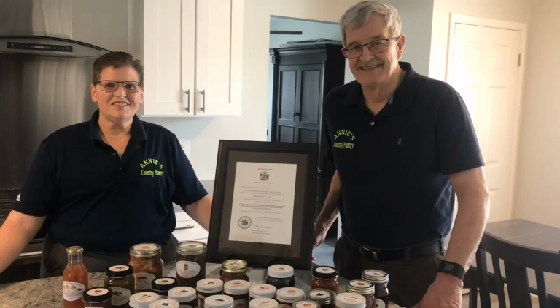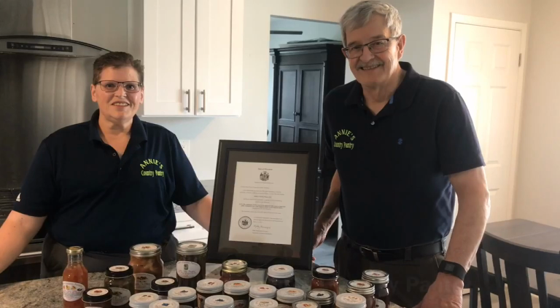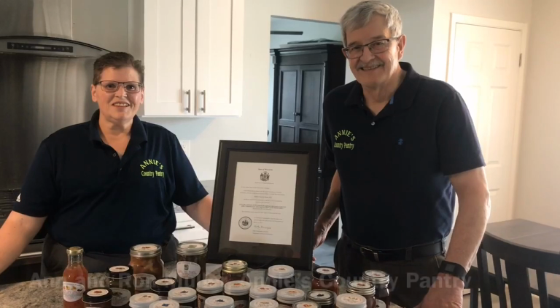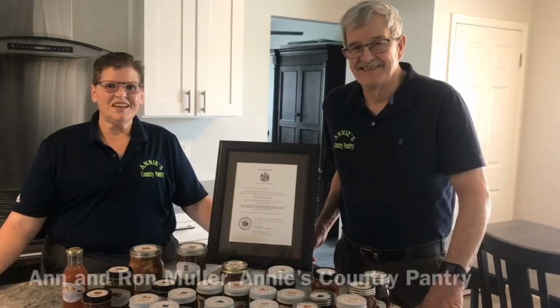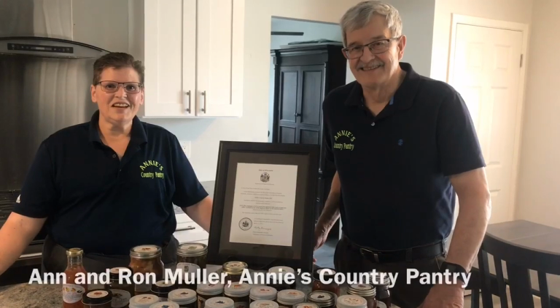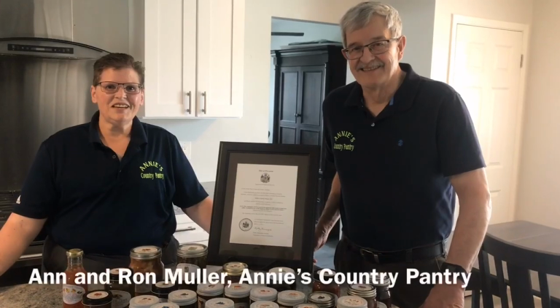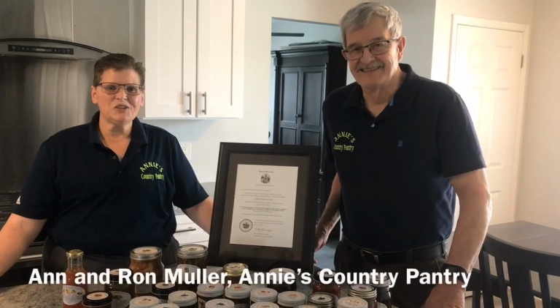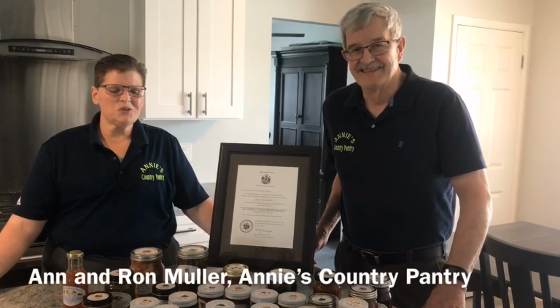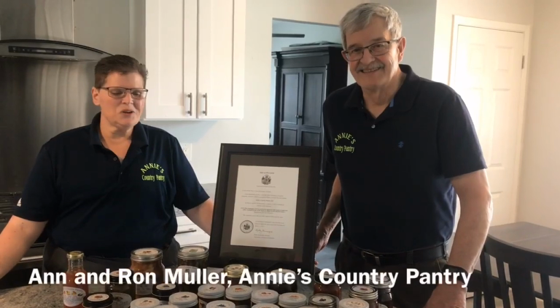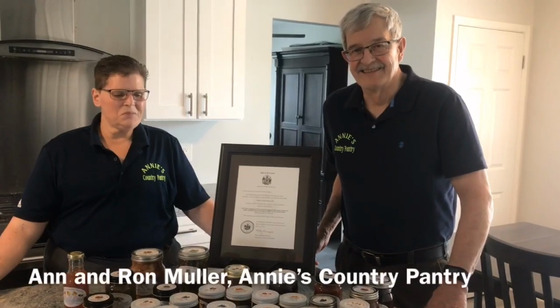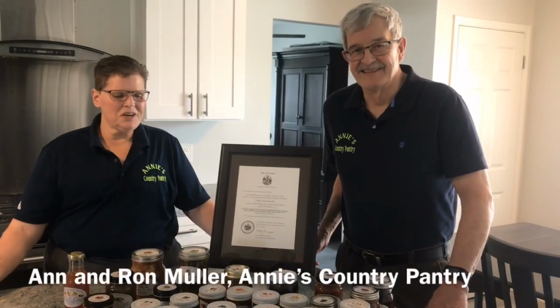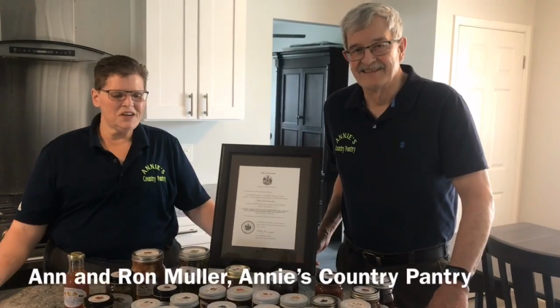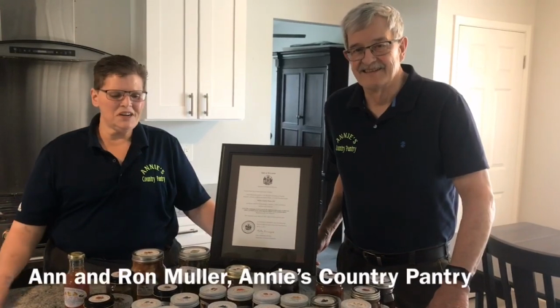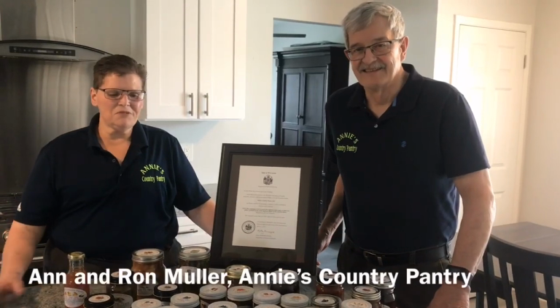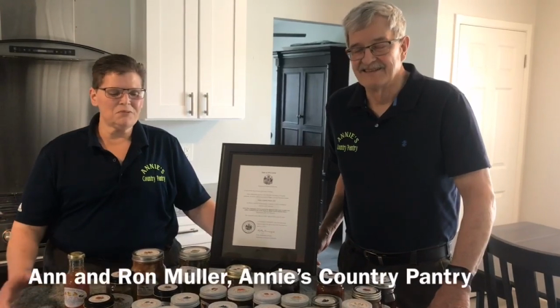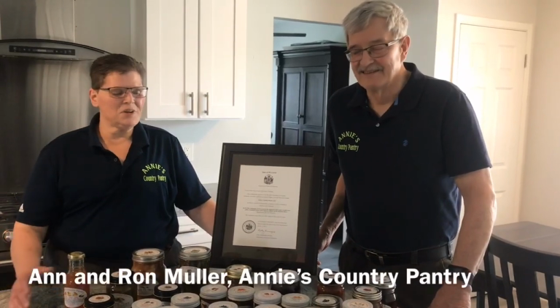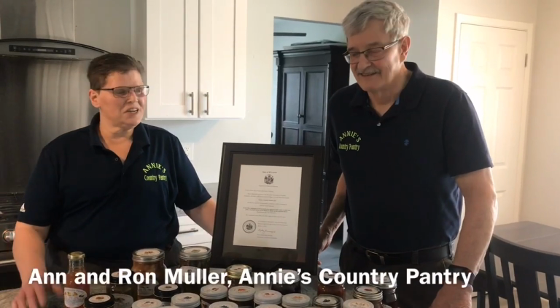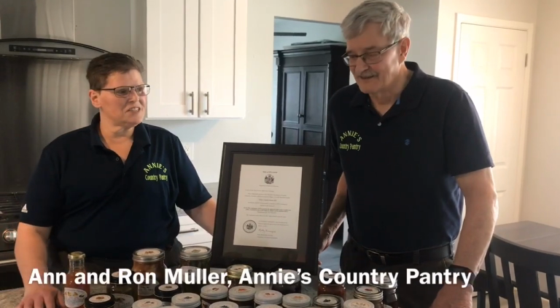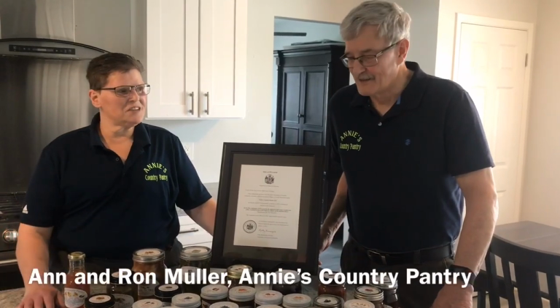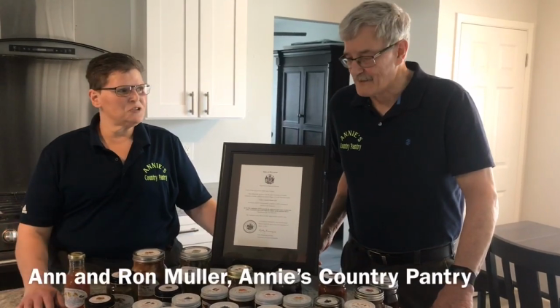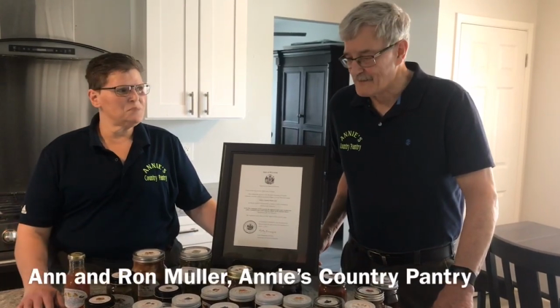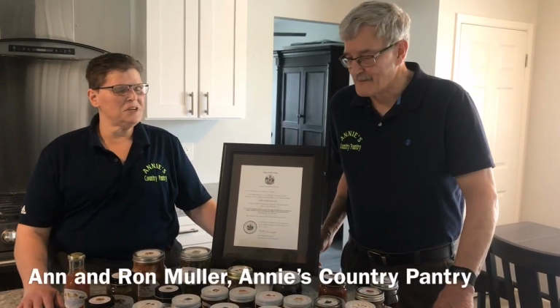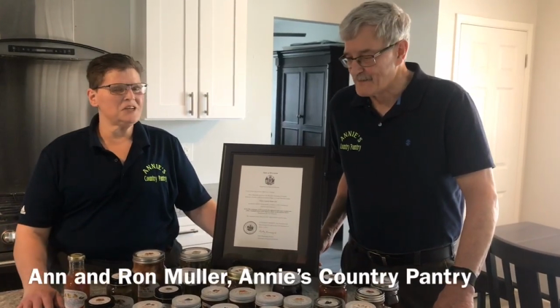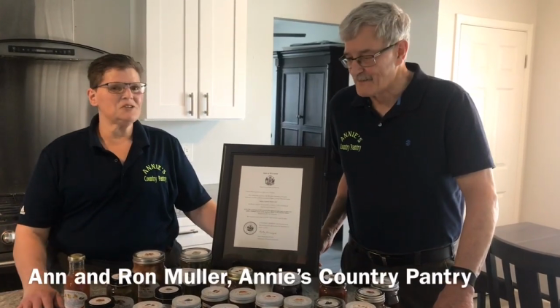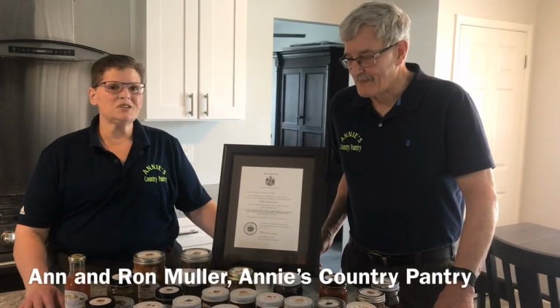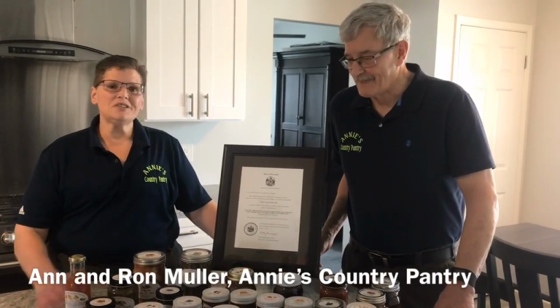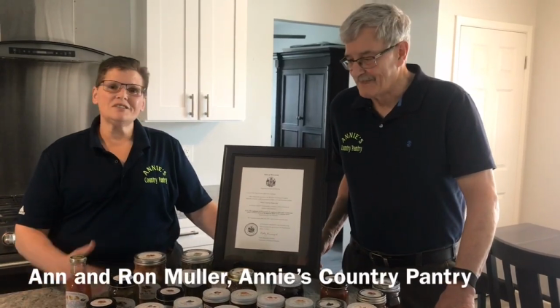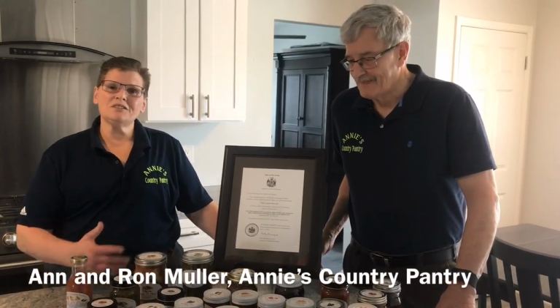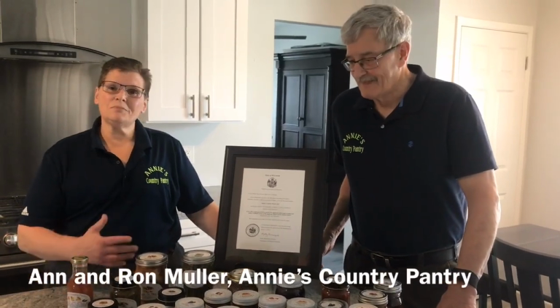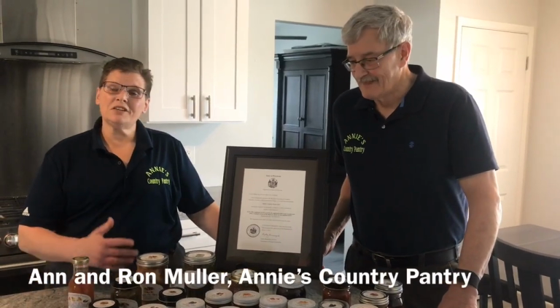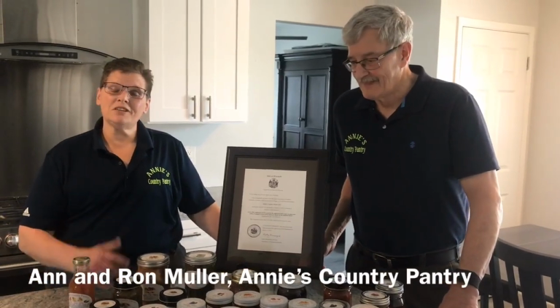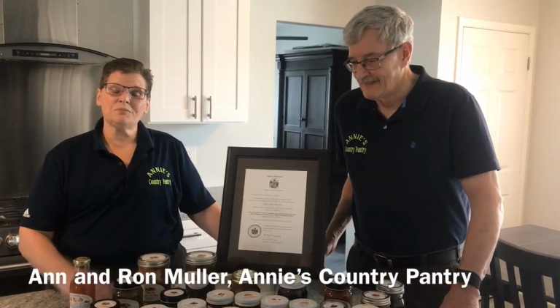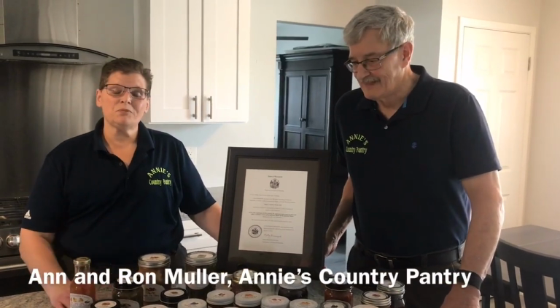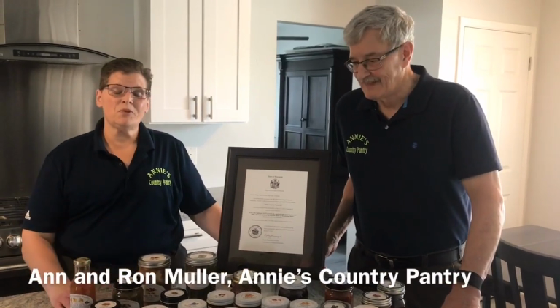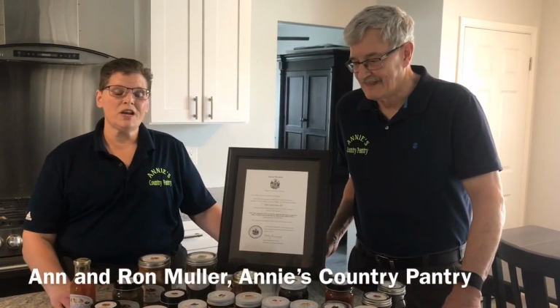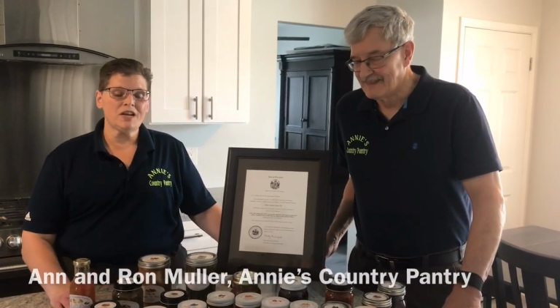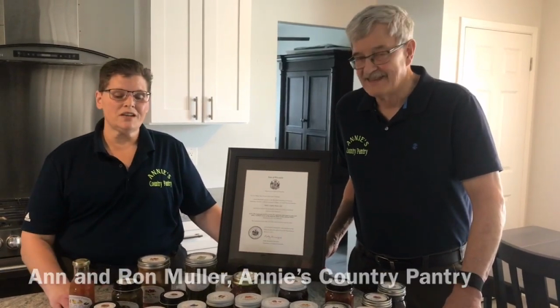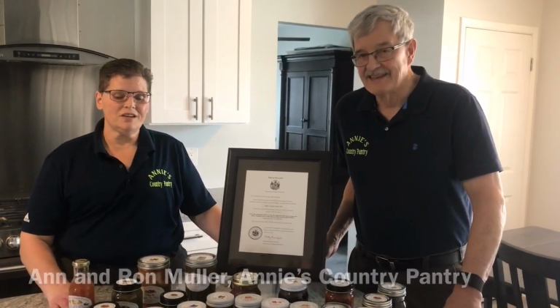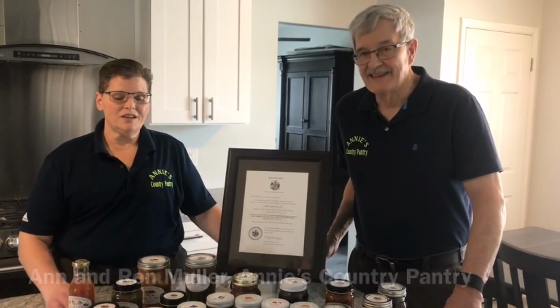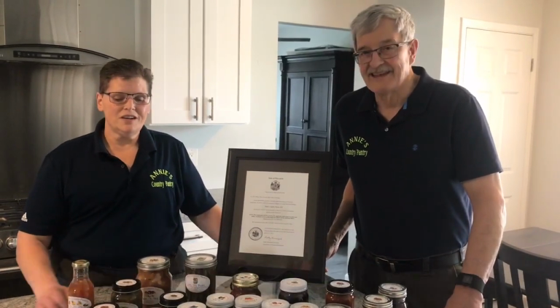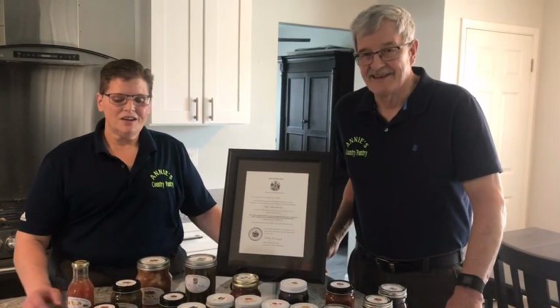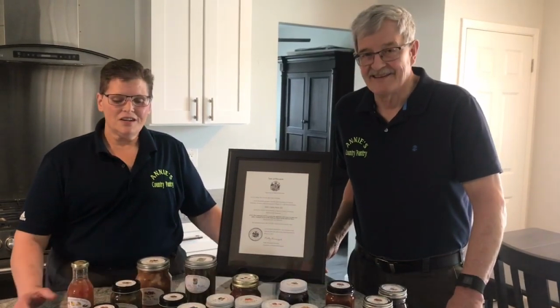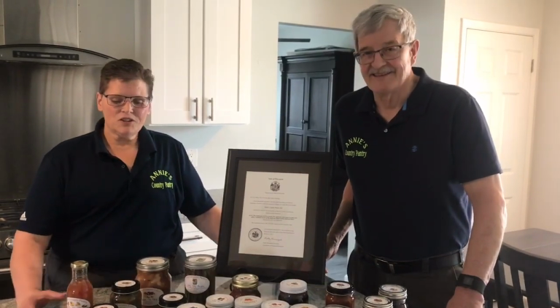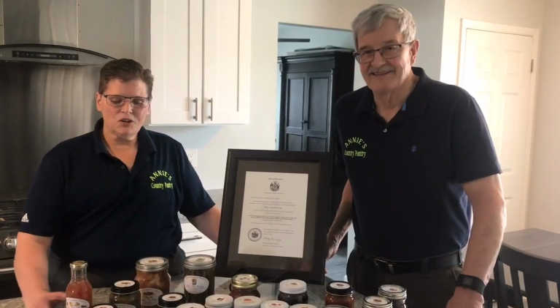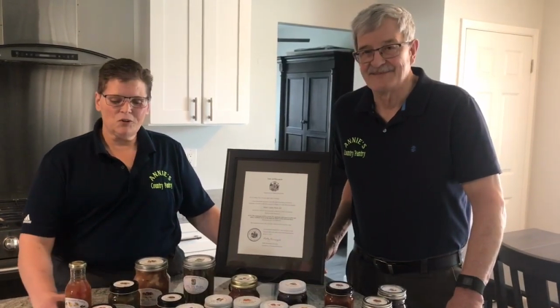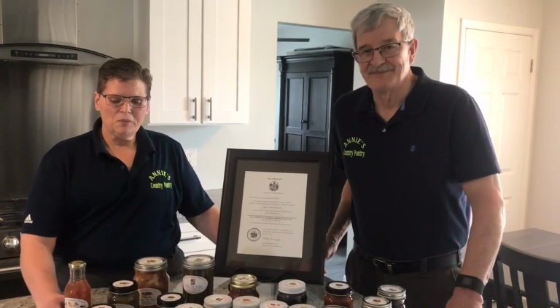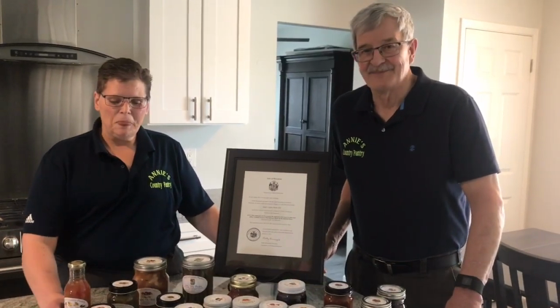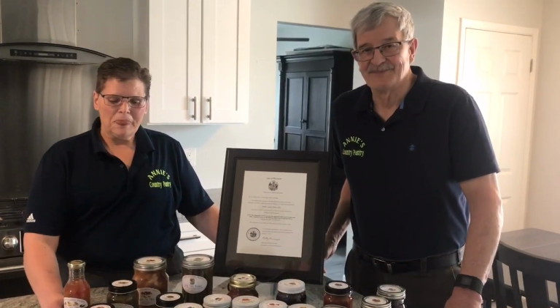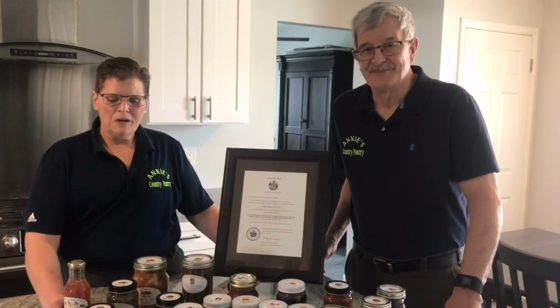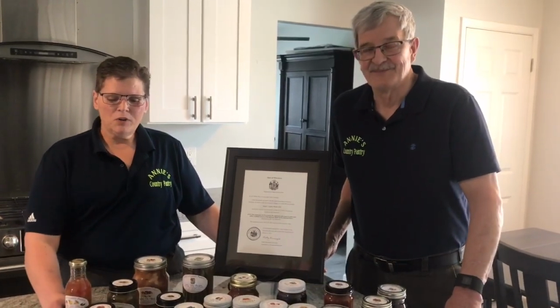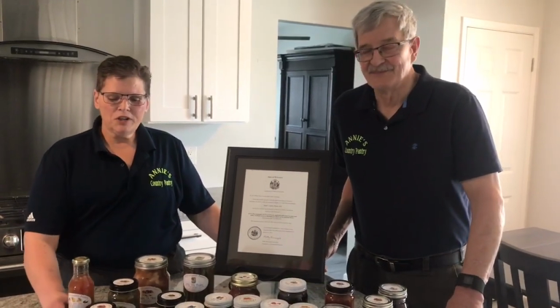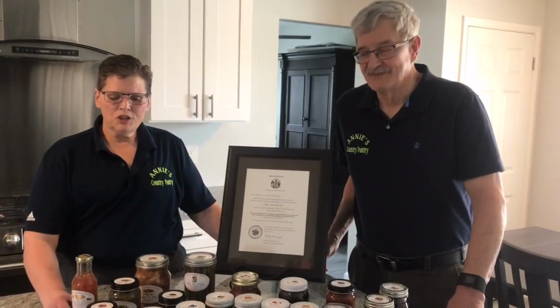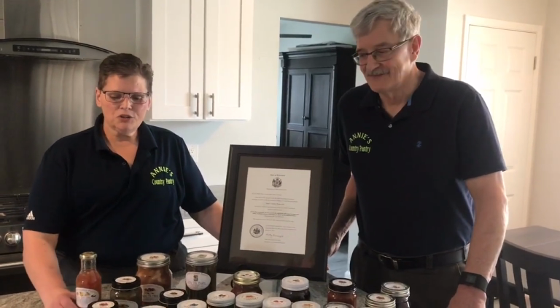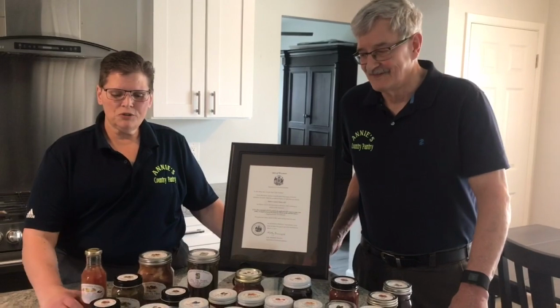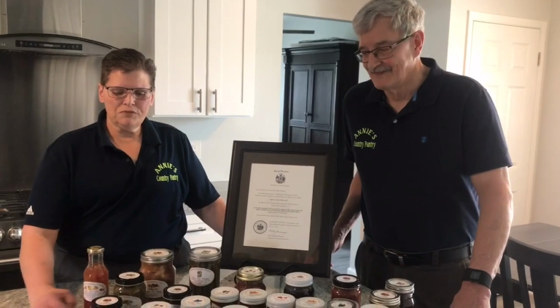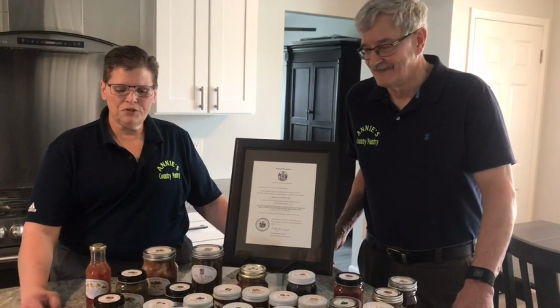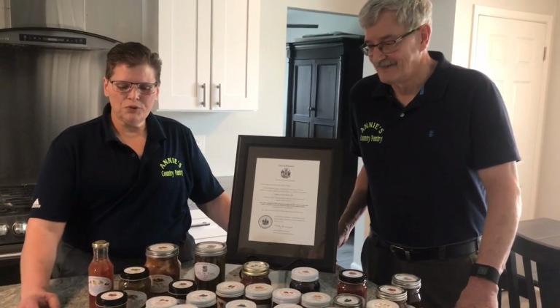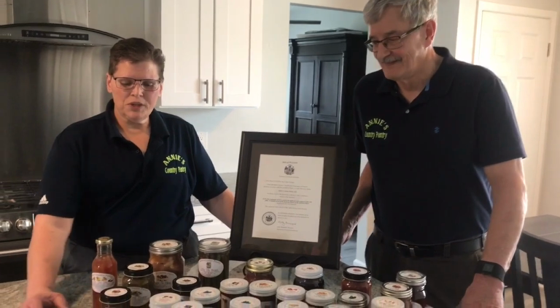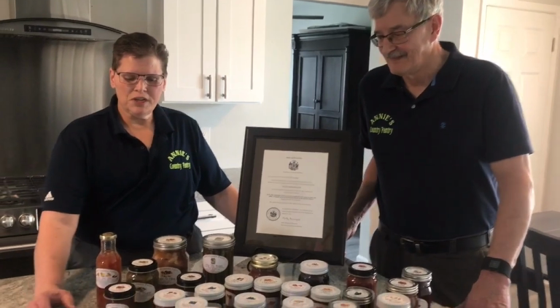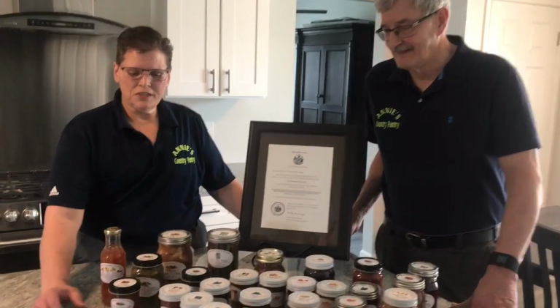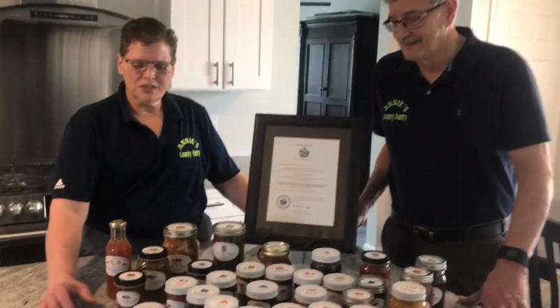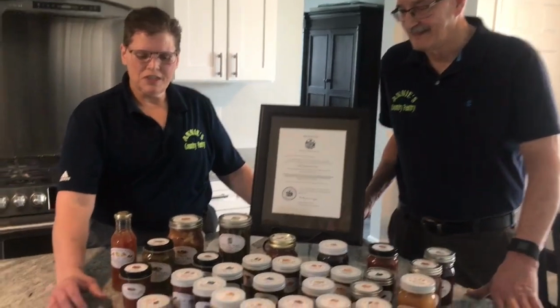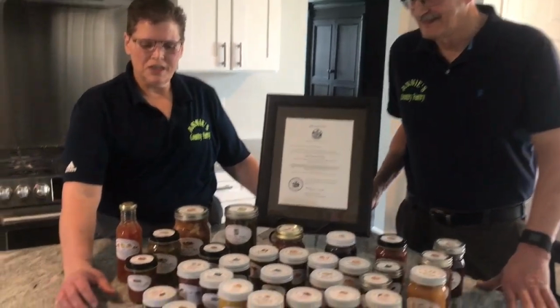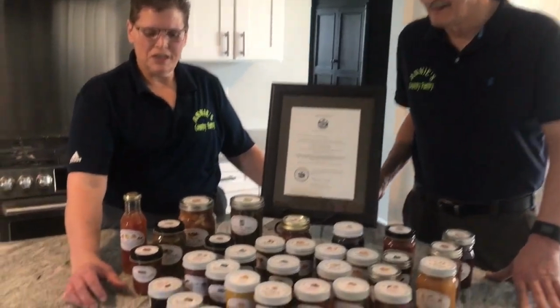Hi, I'm Annie from Annie's Country Pantry. This is my husband Ron. I wanted to show you a few things today.